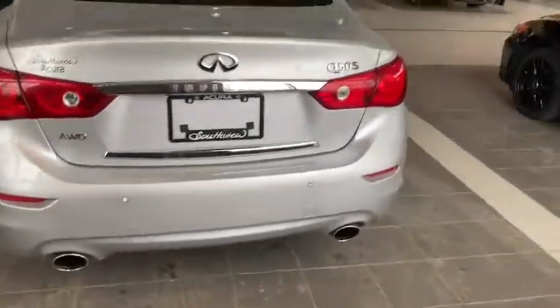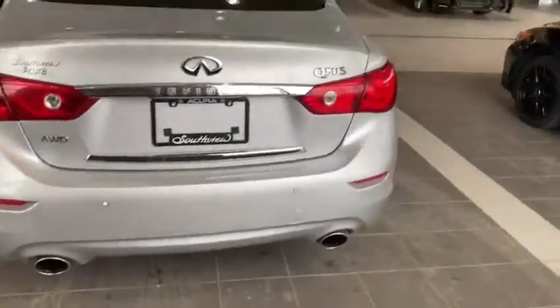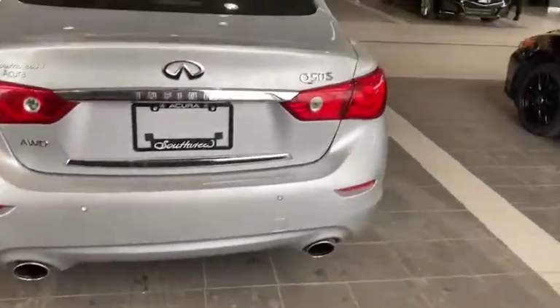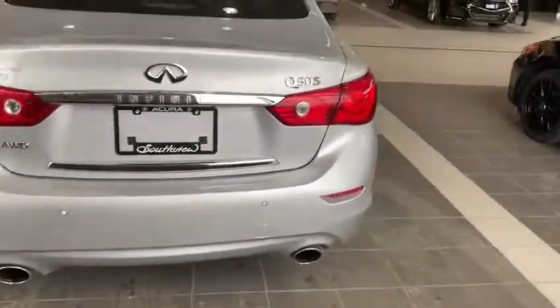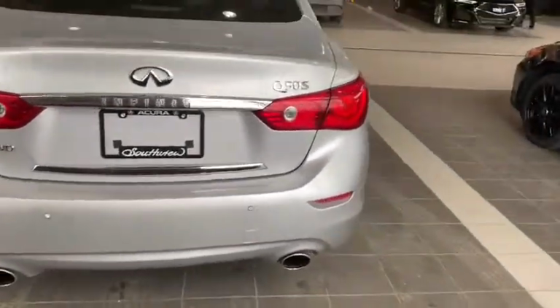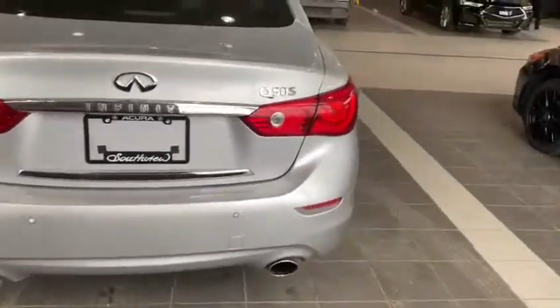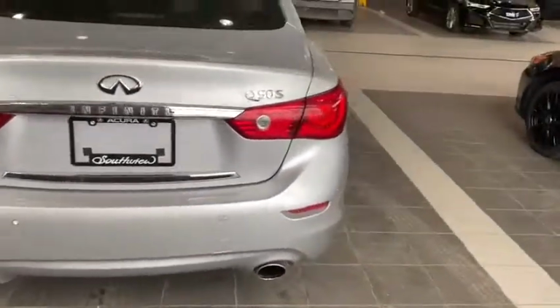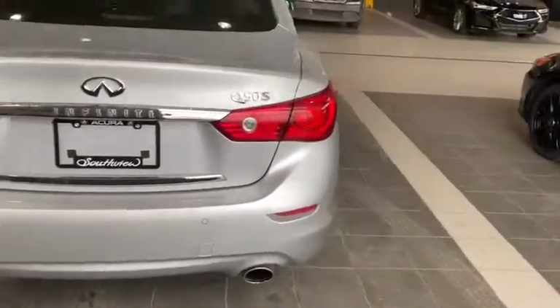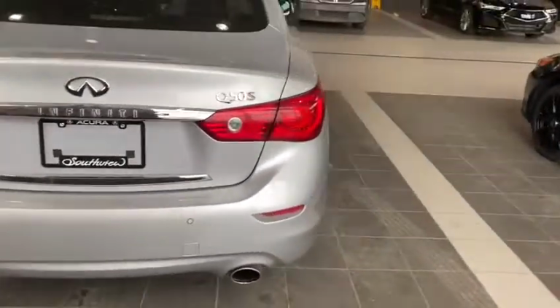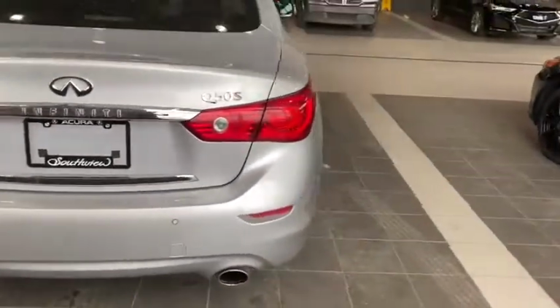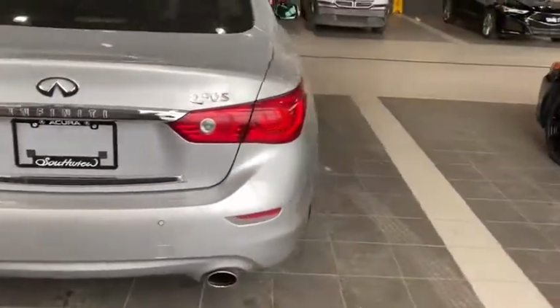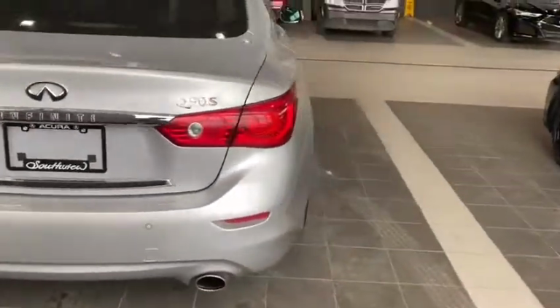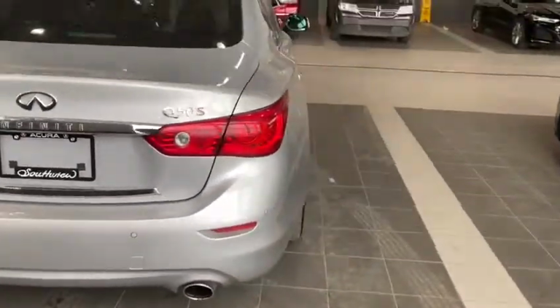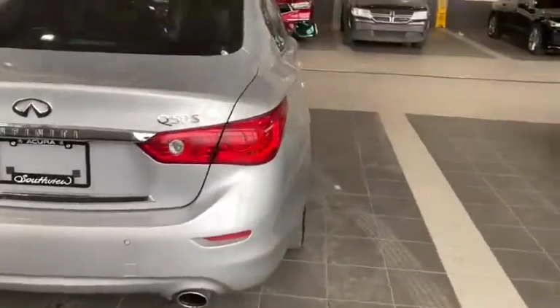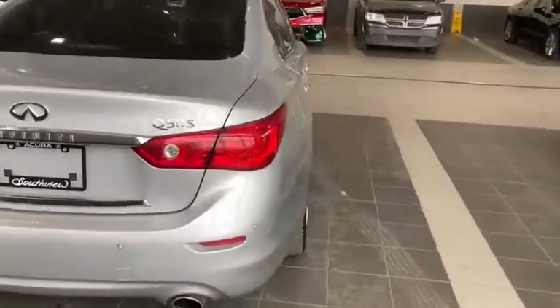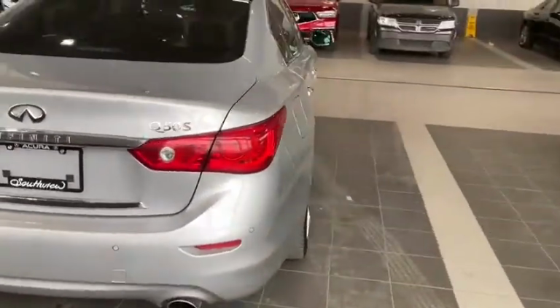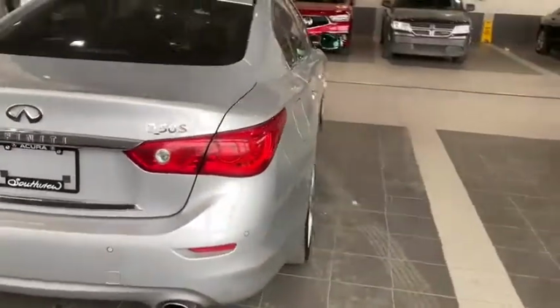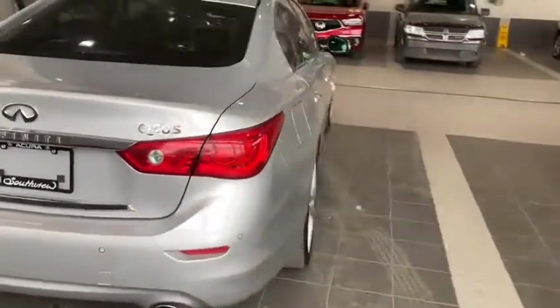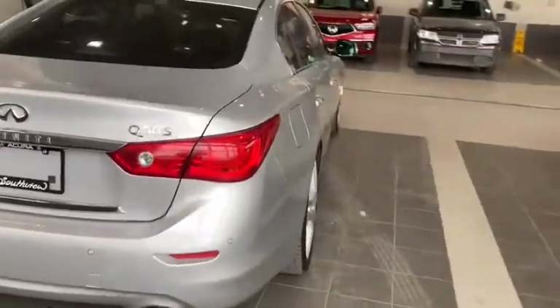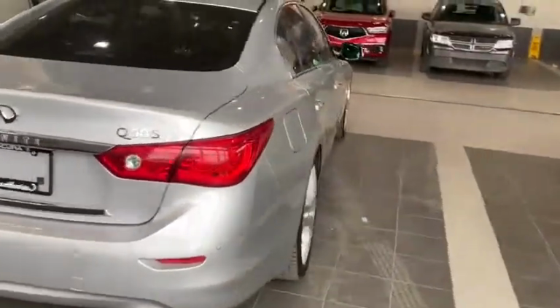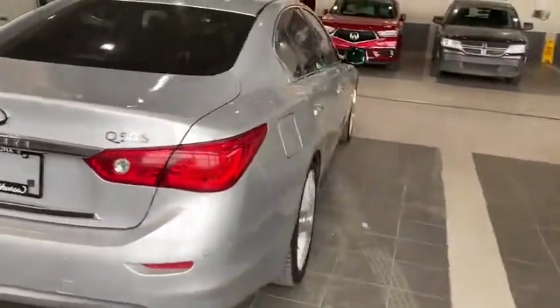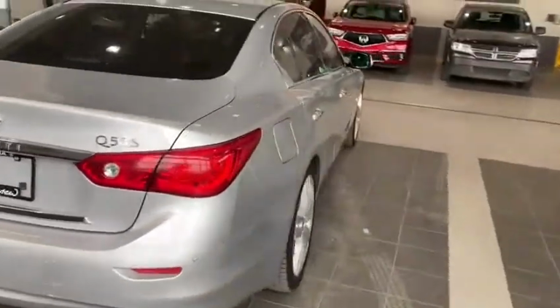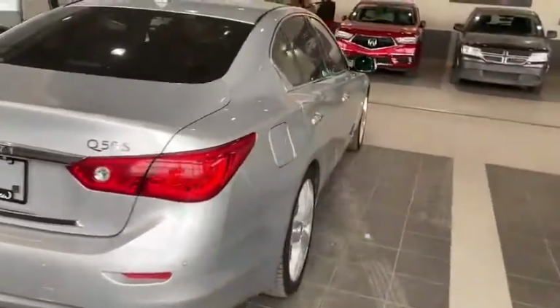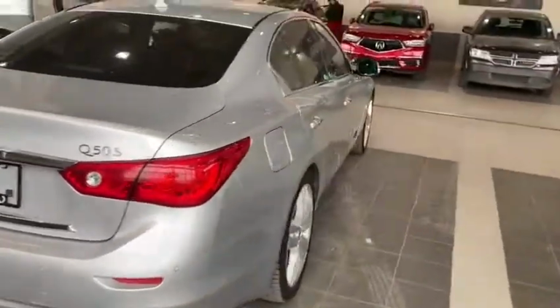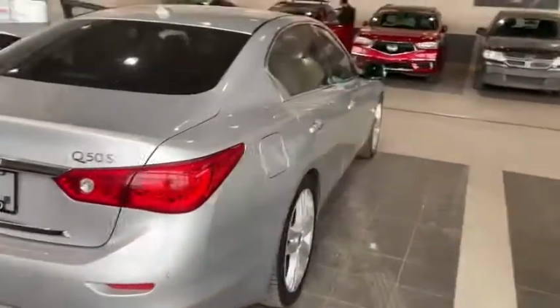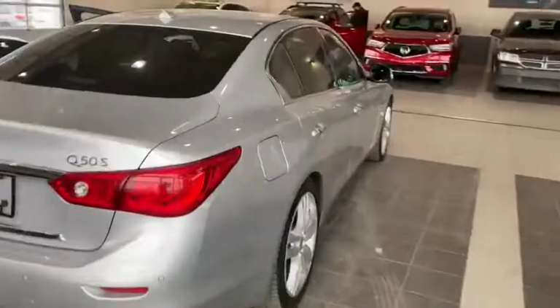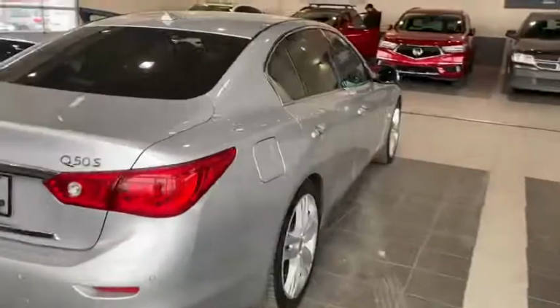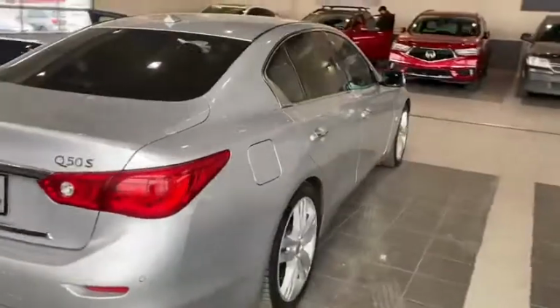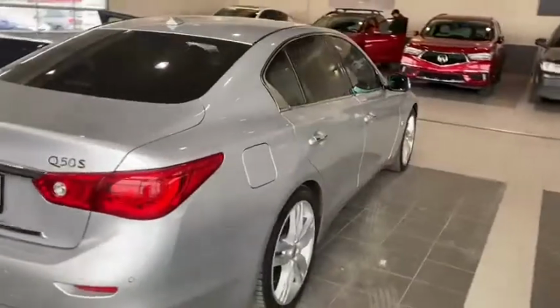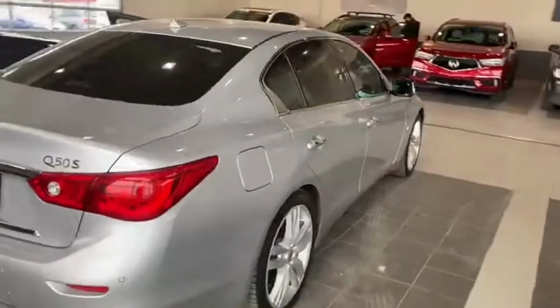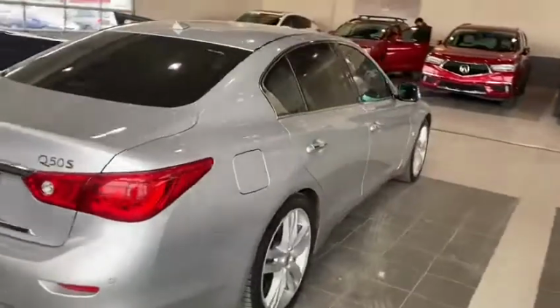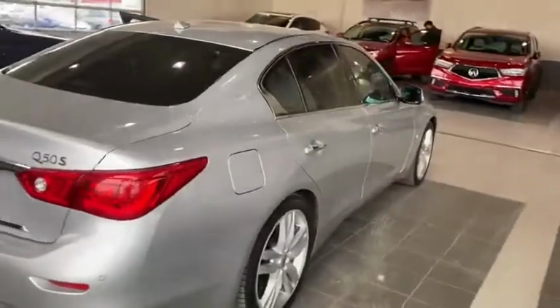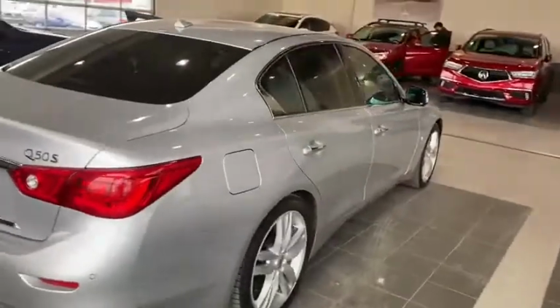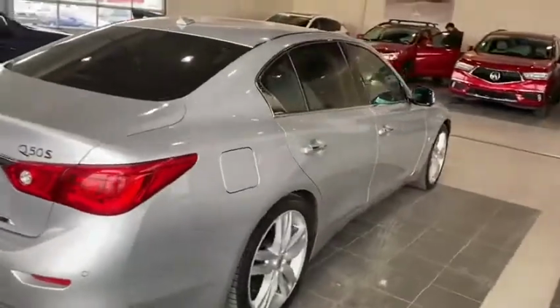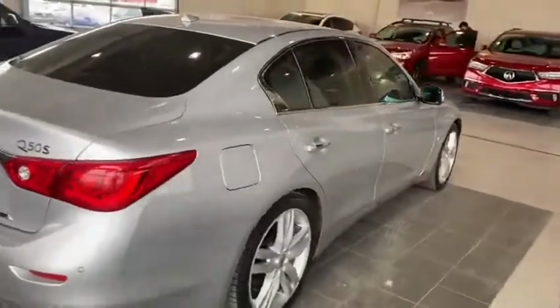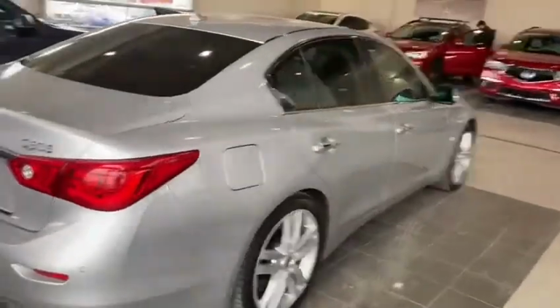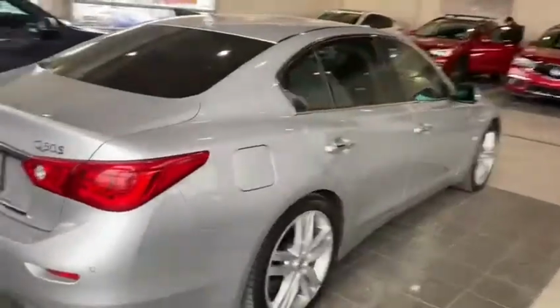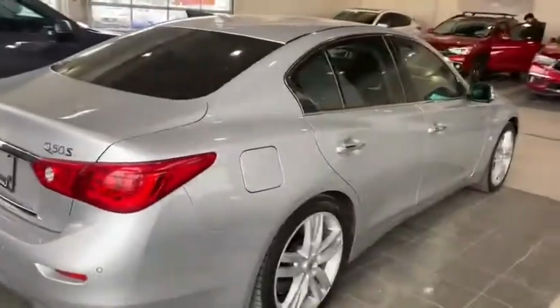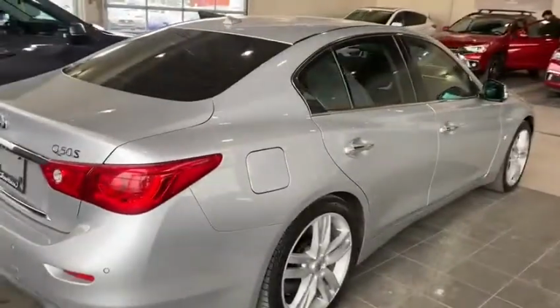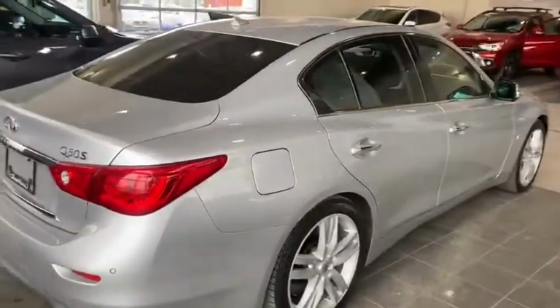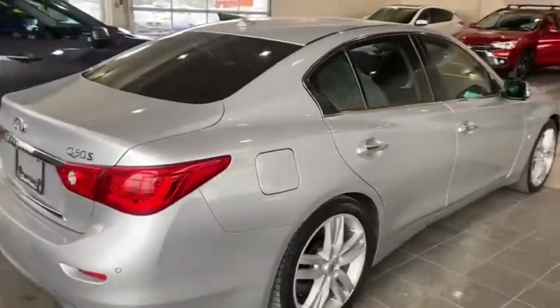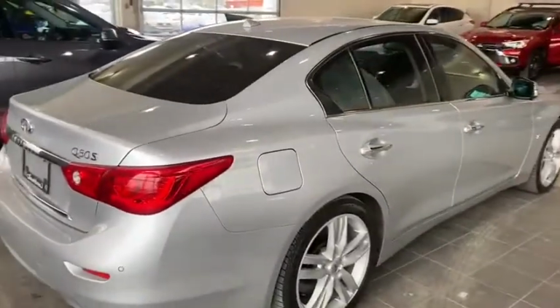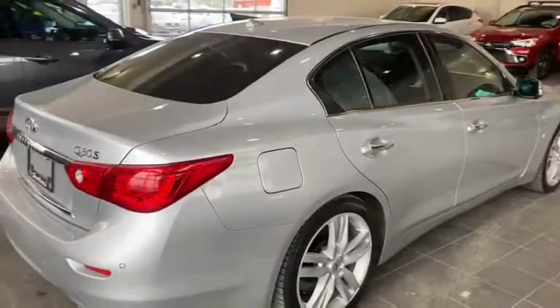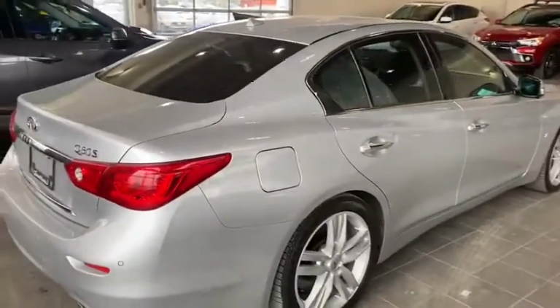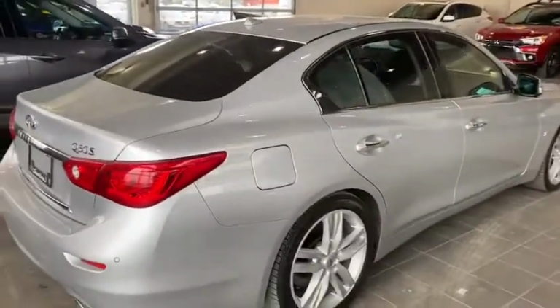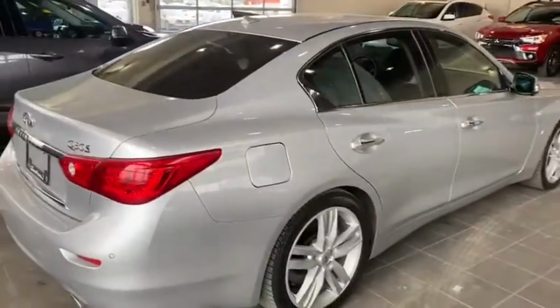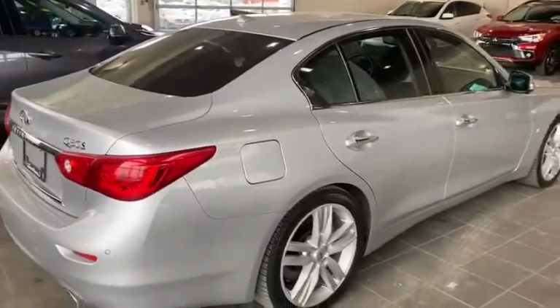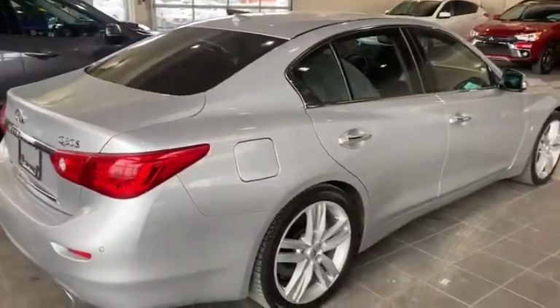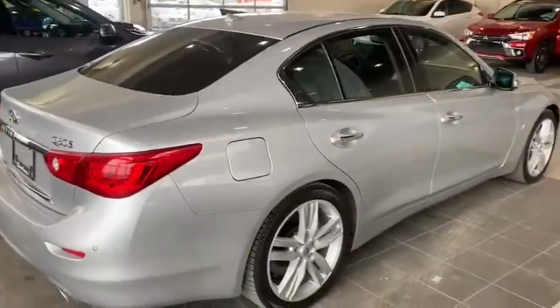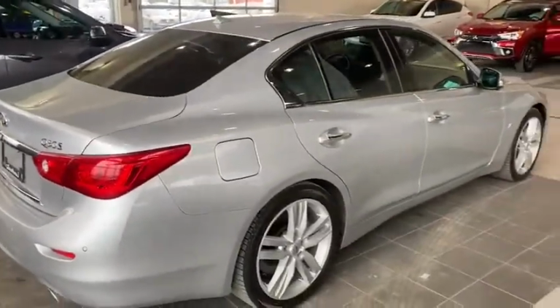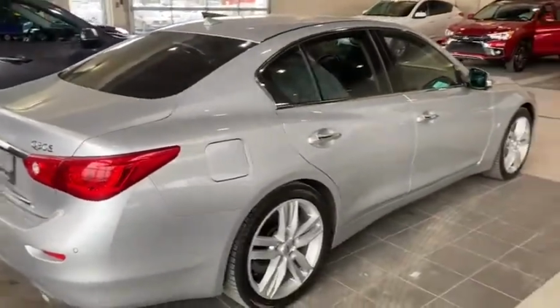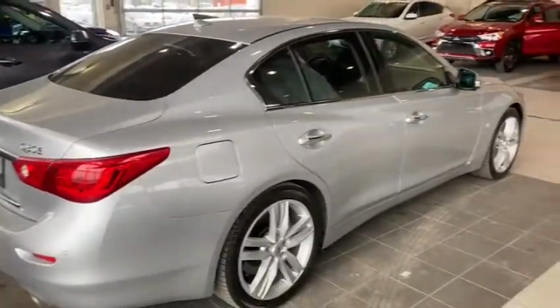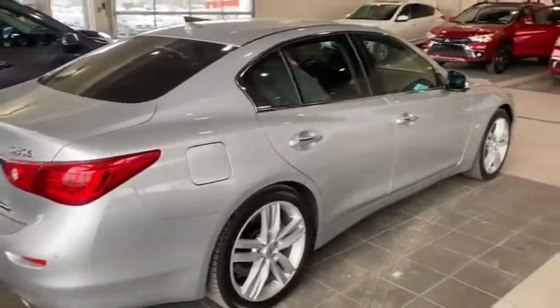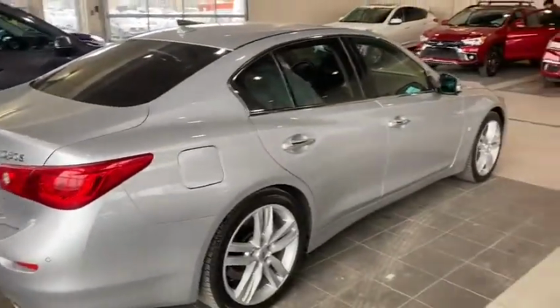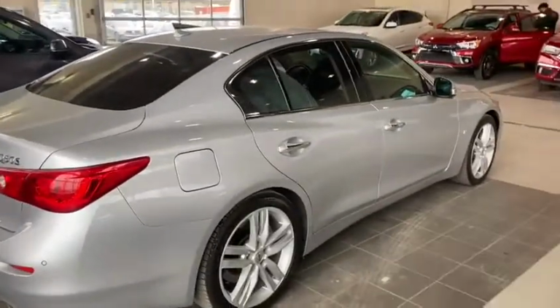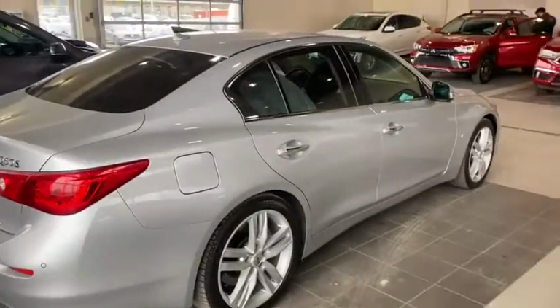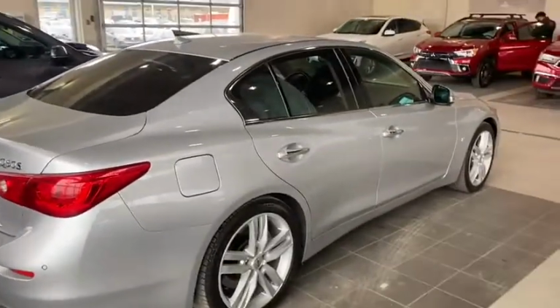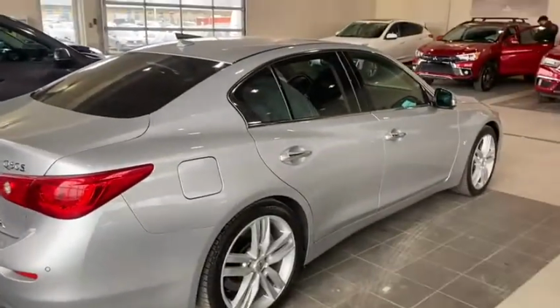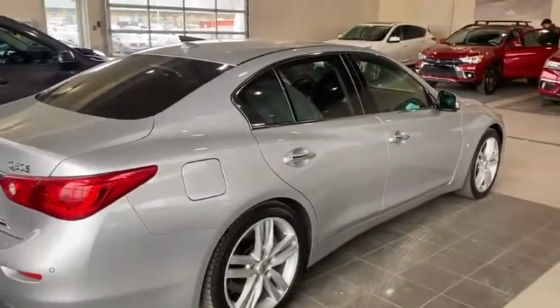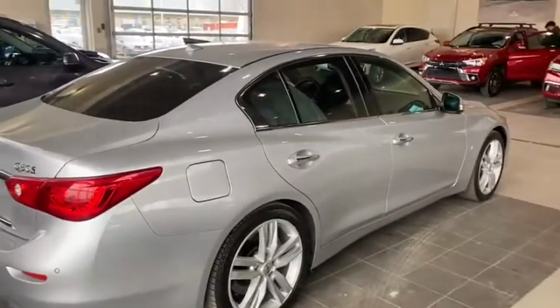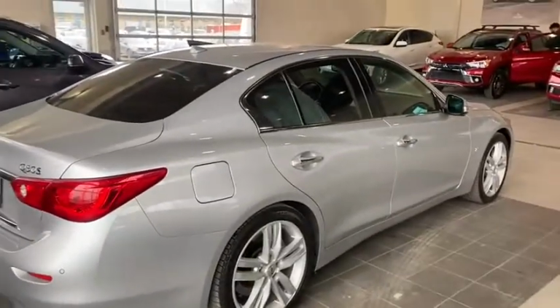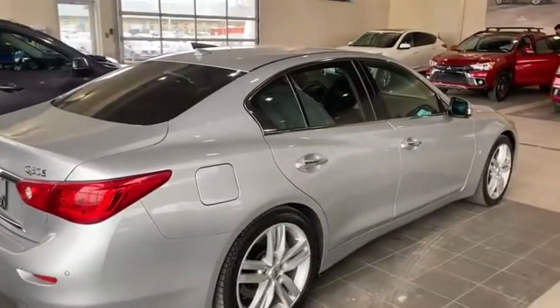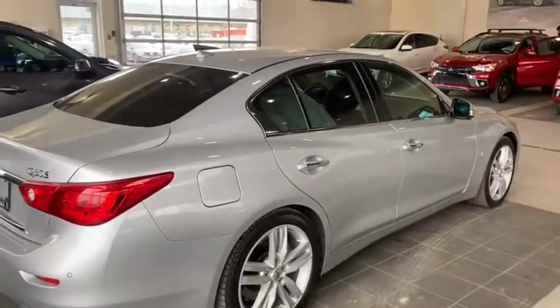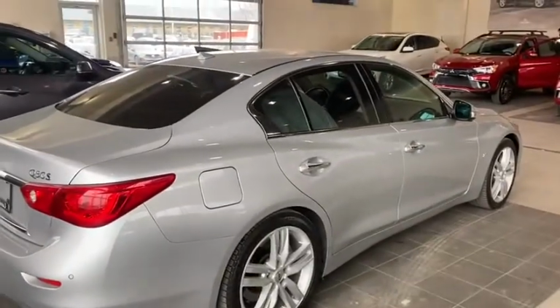You can reach me at 780-989-8888. Once again, this is Kabir from Southview Acura. Thank you.